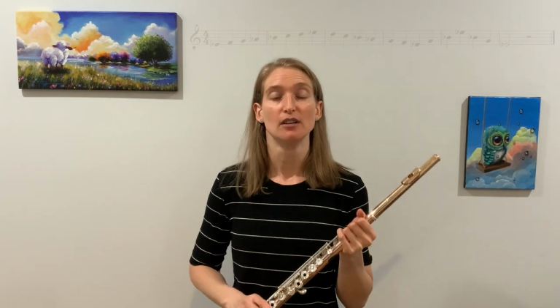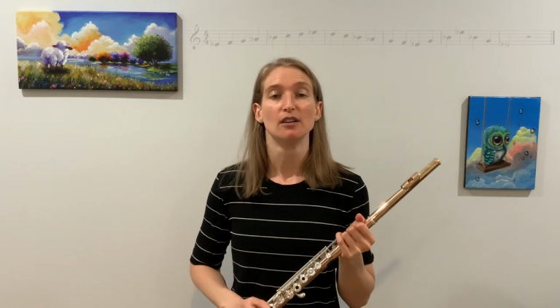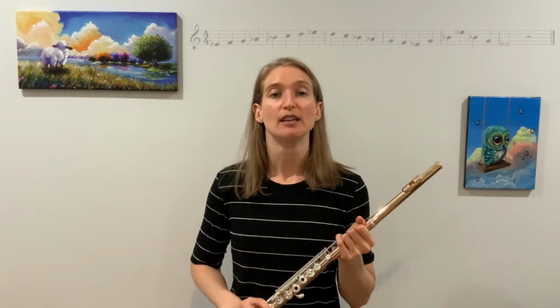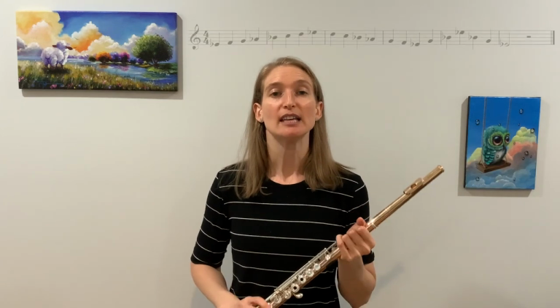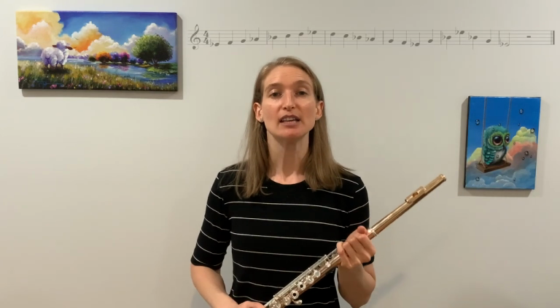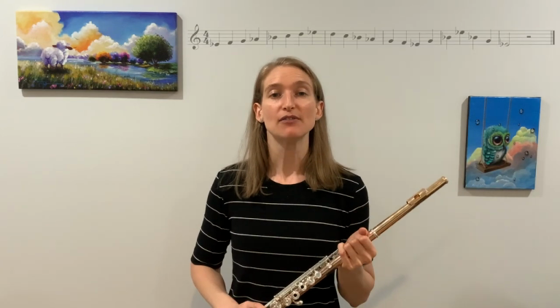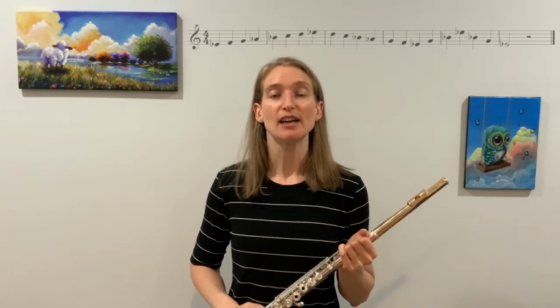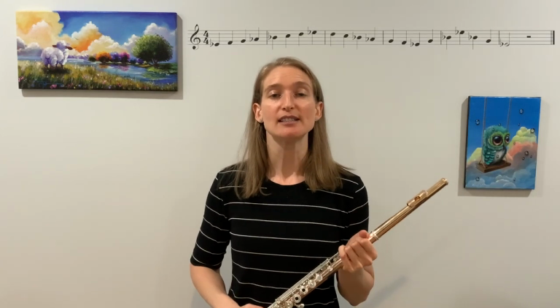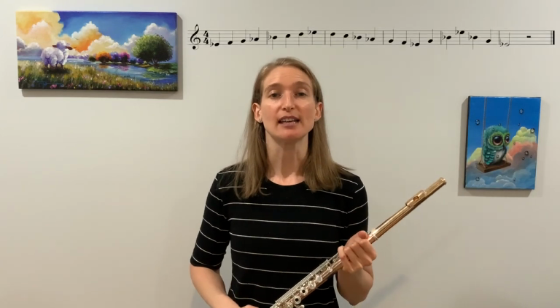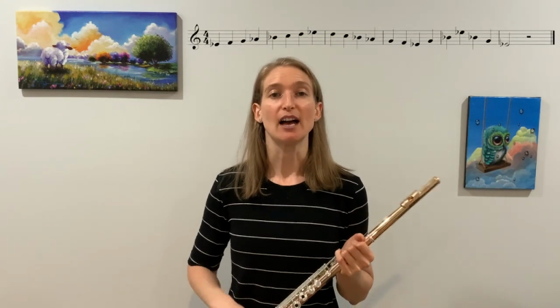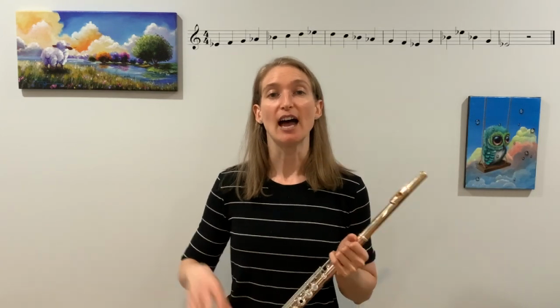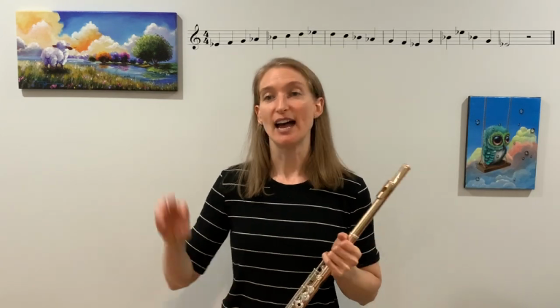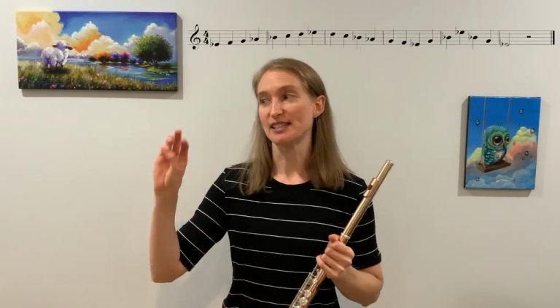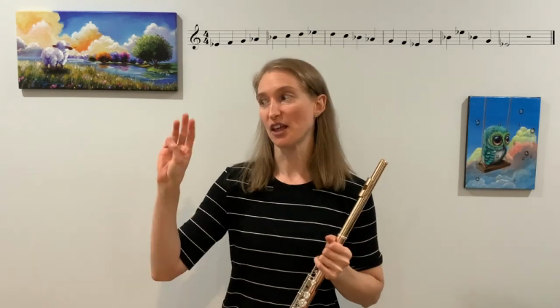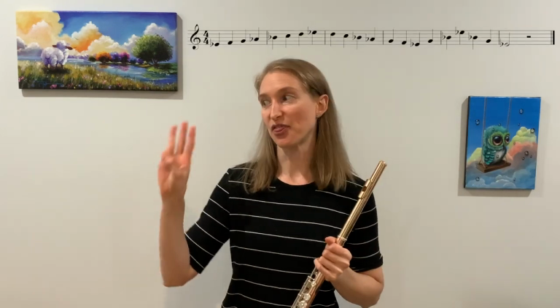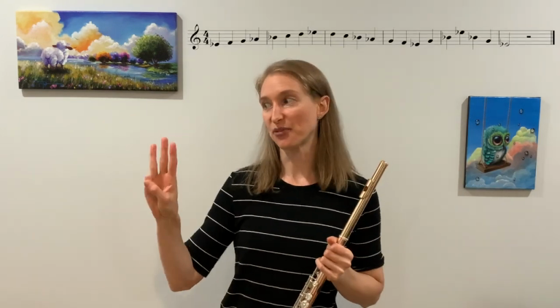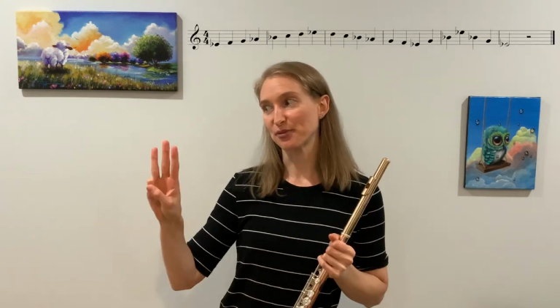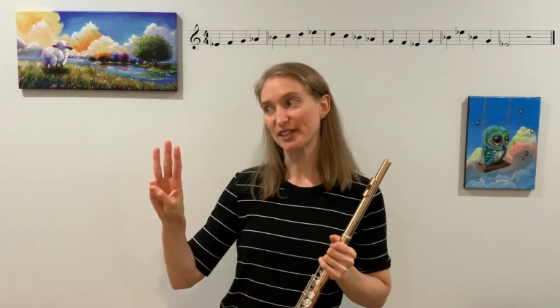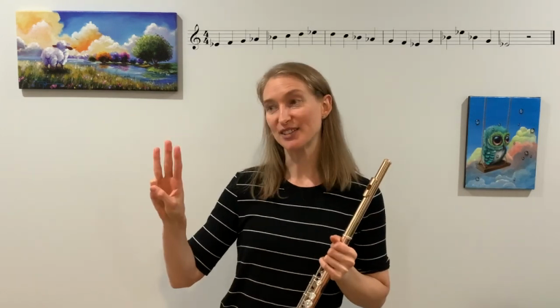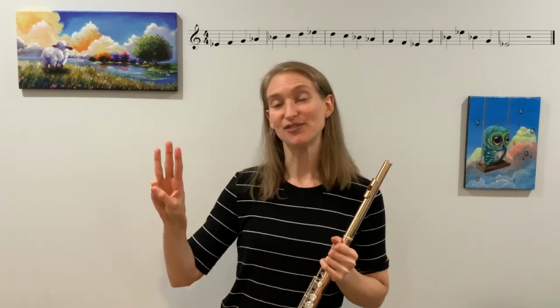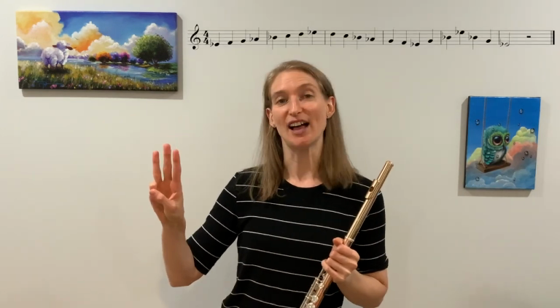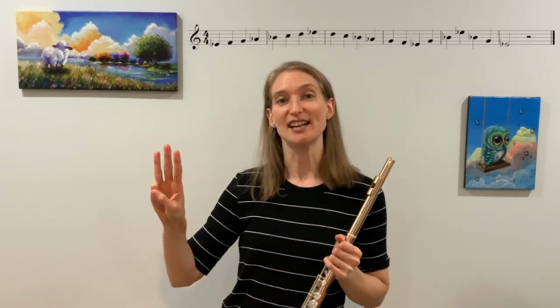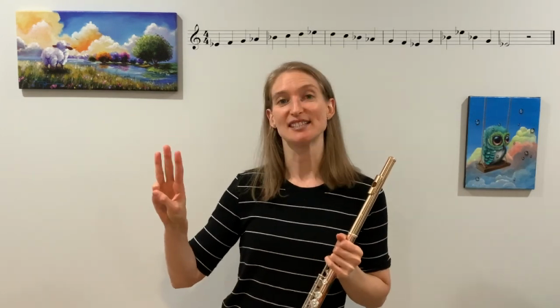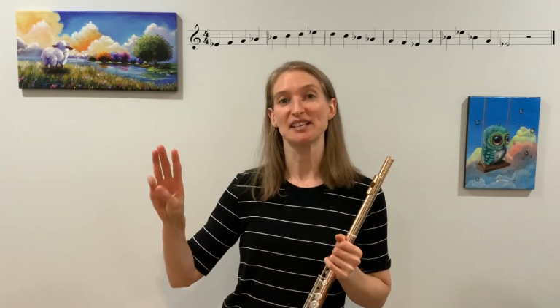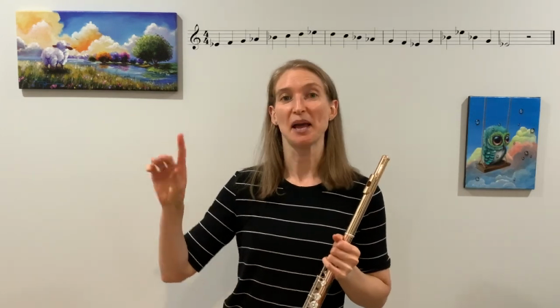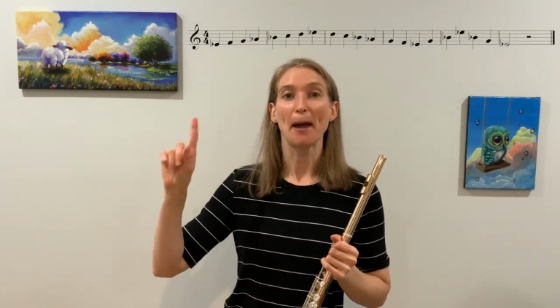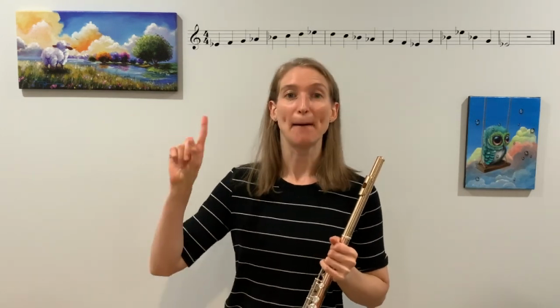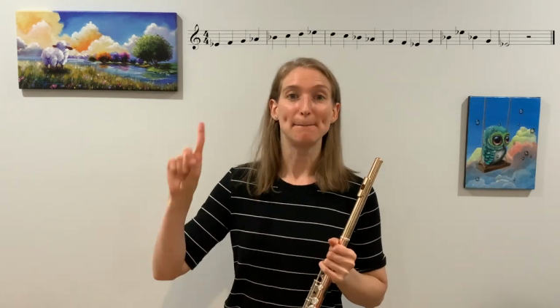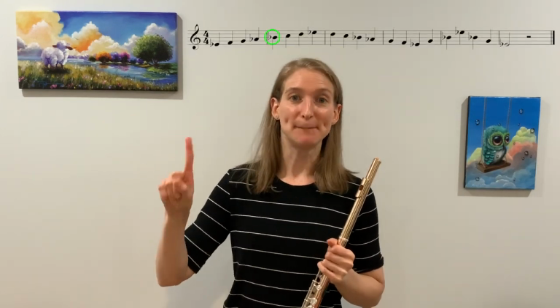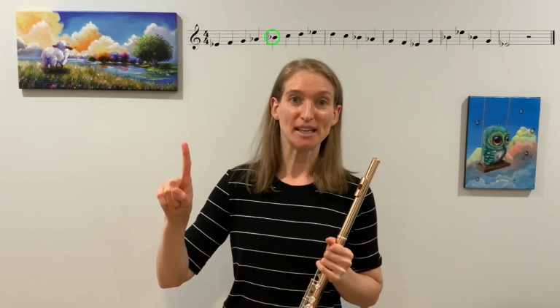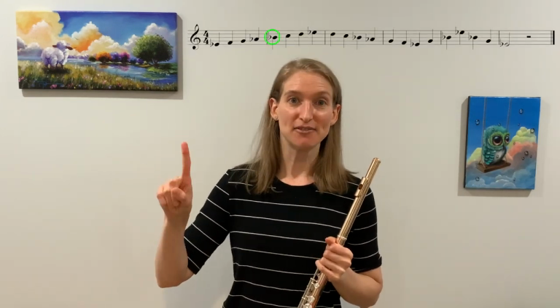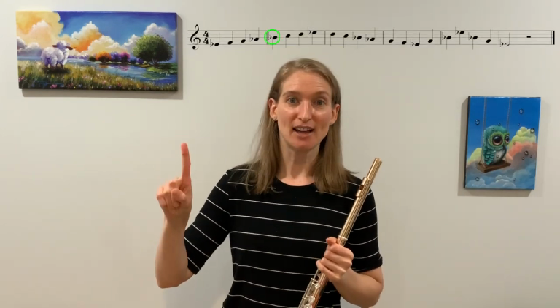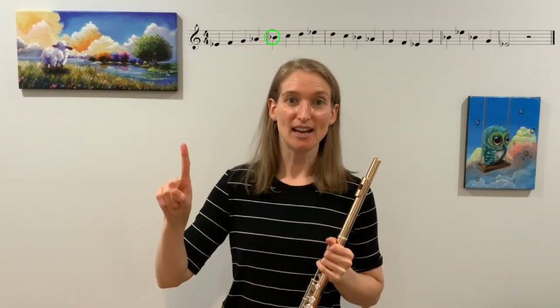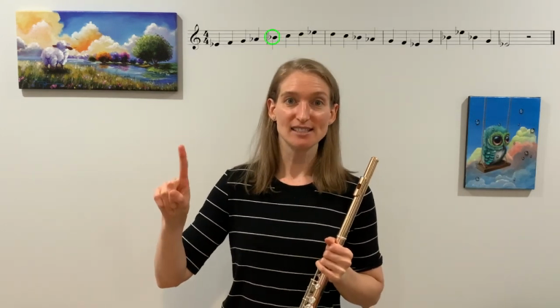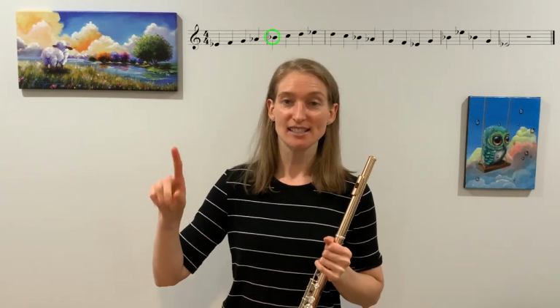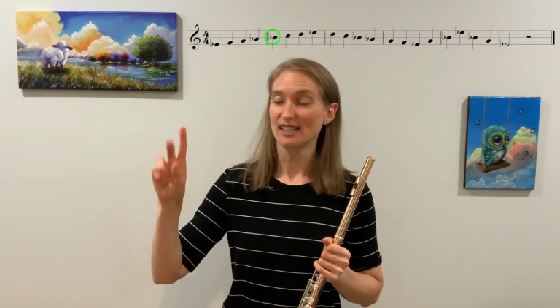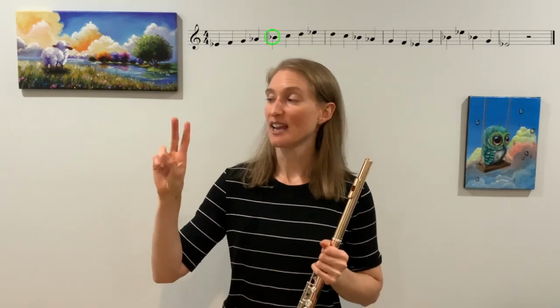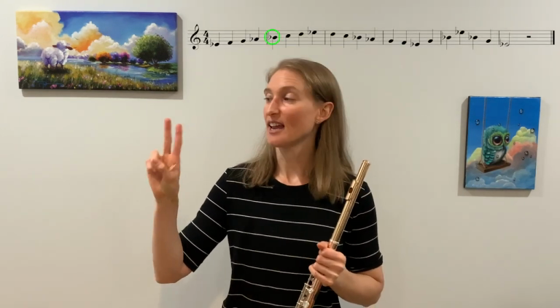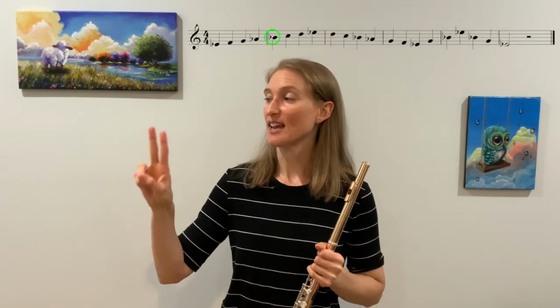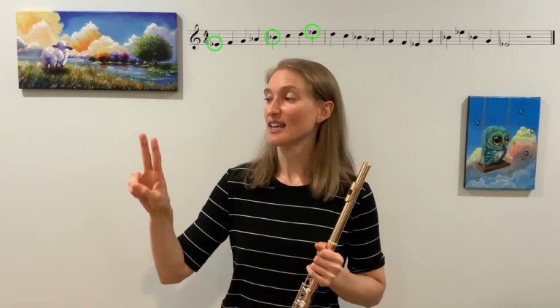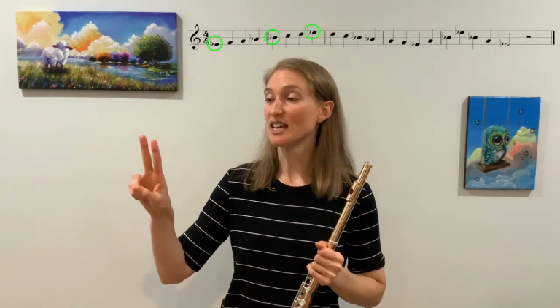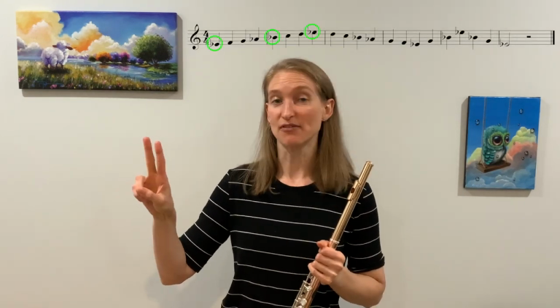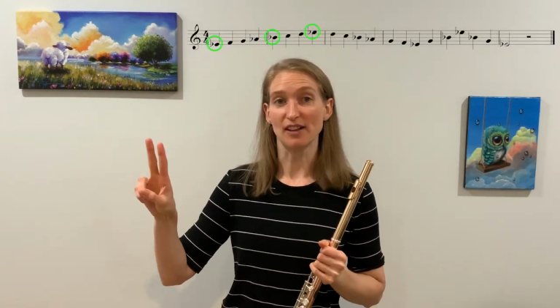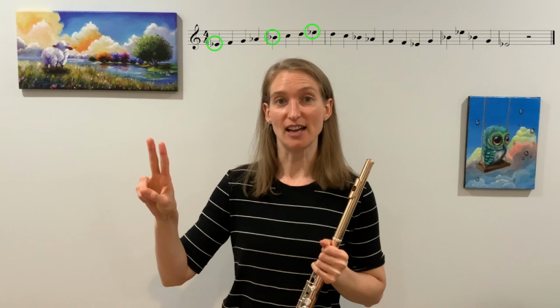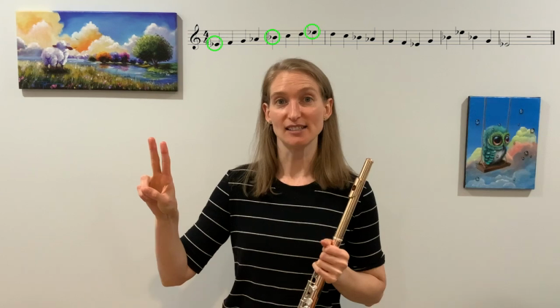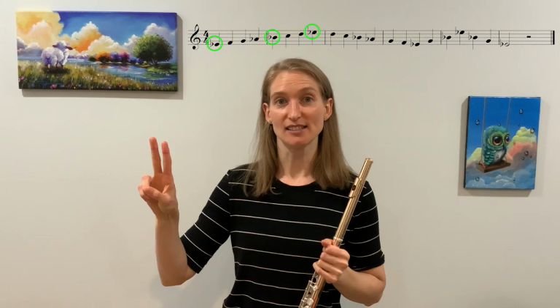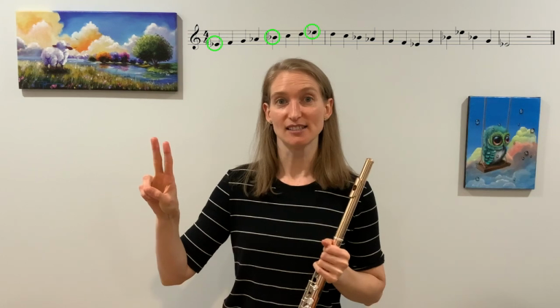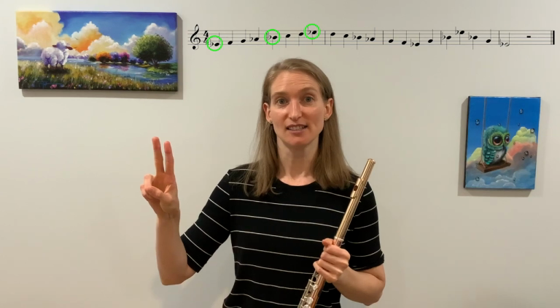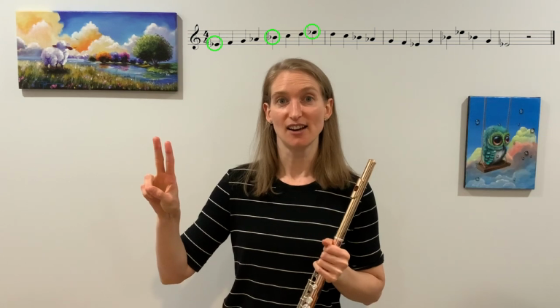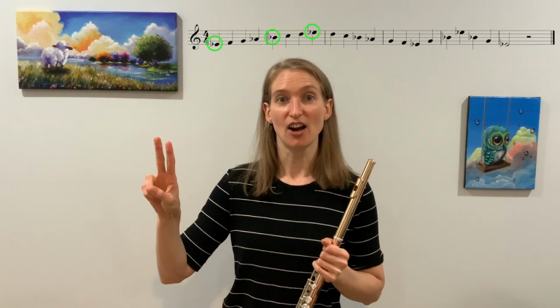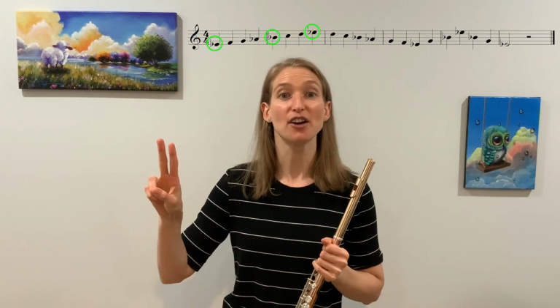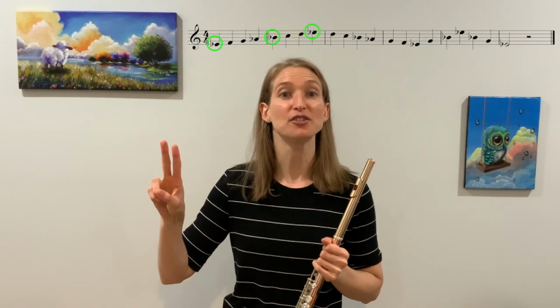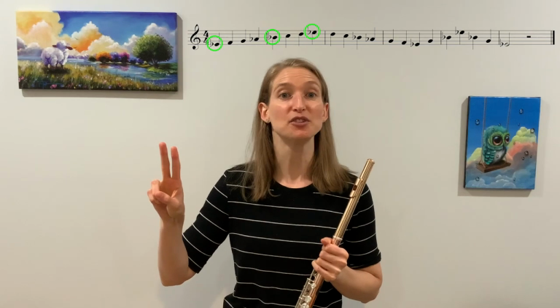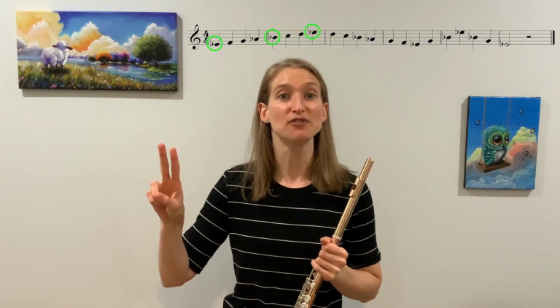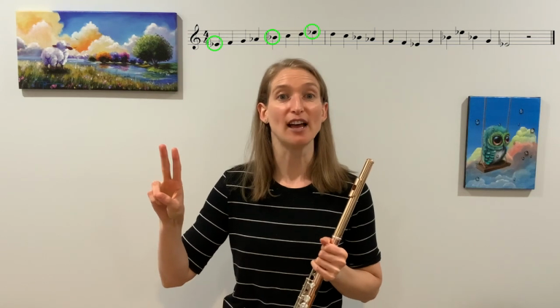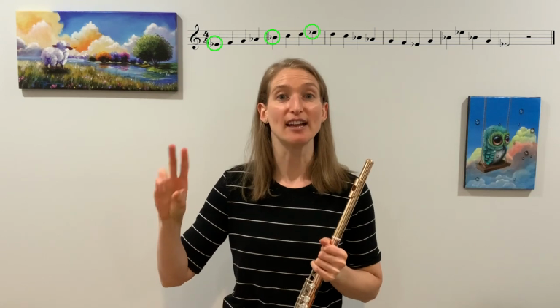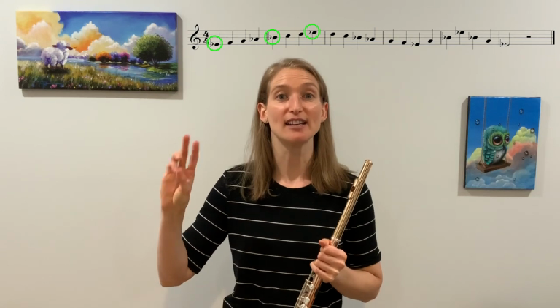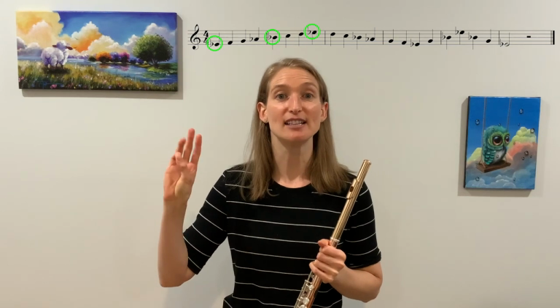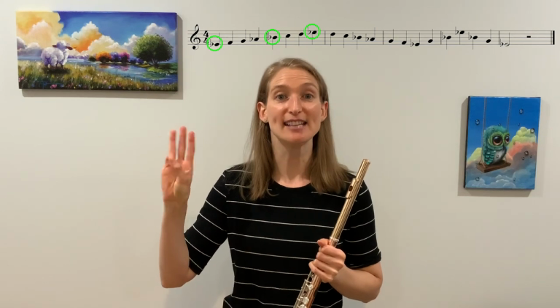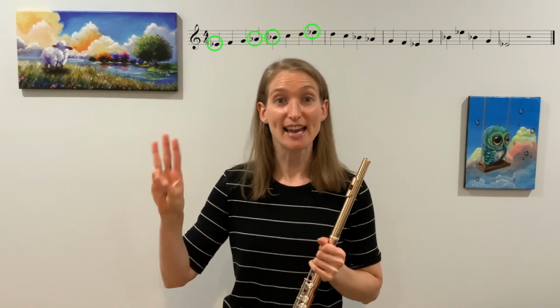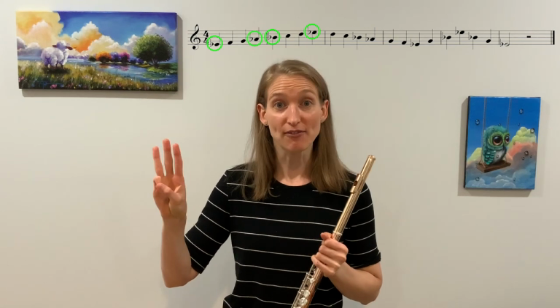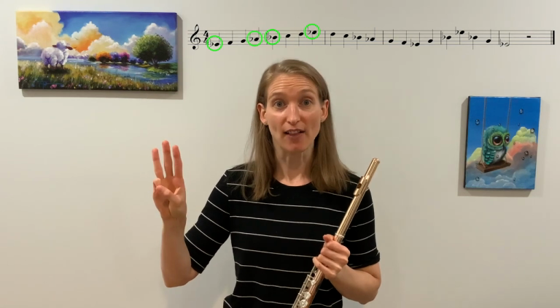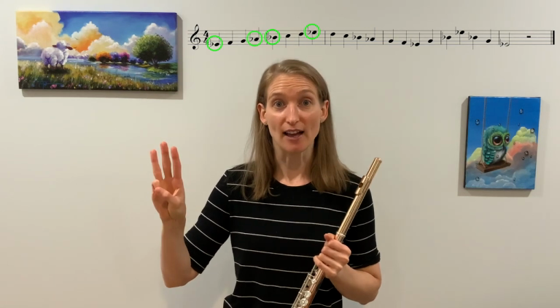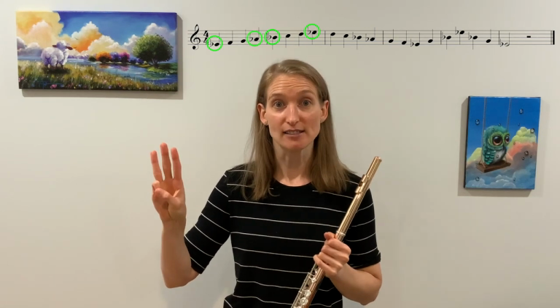The E-flat scale has three flats: B-flat, E-flat, and our next flat is A-flat.